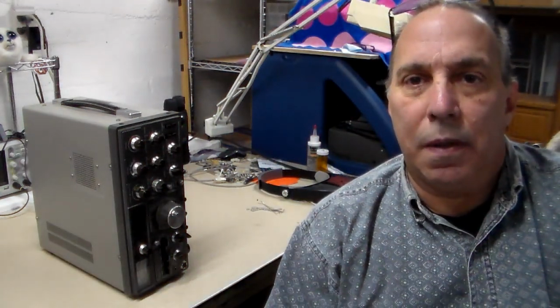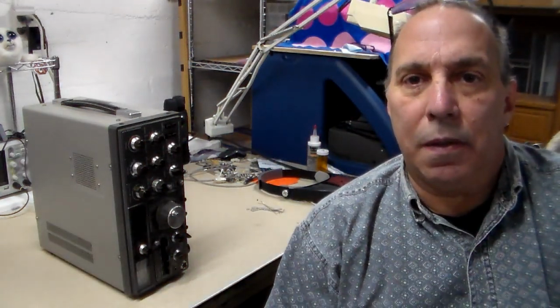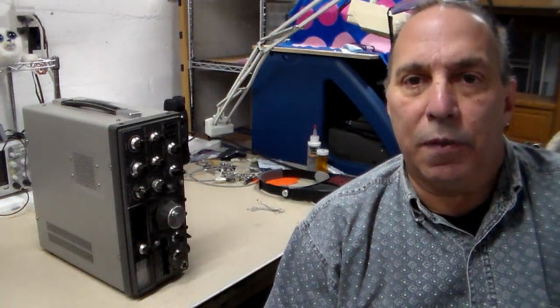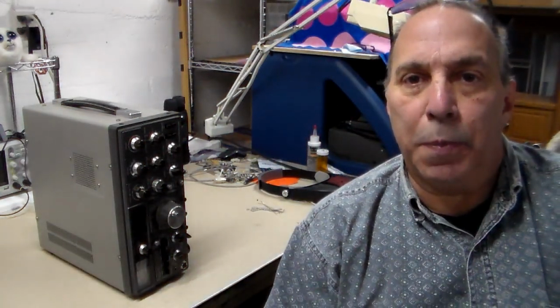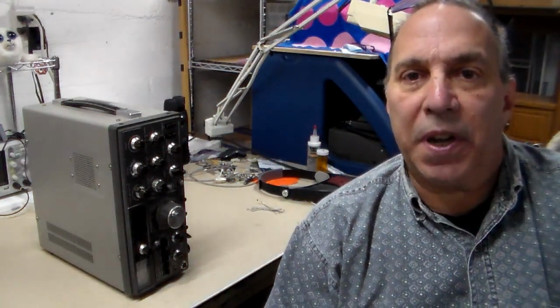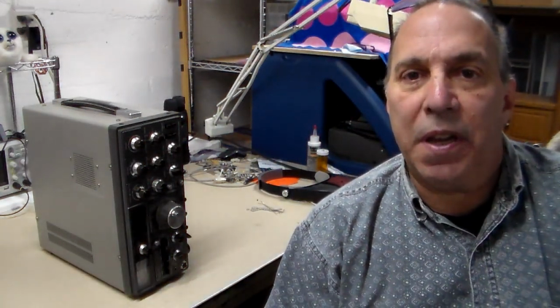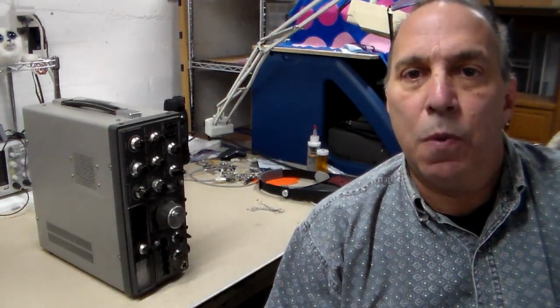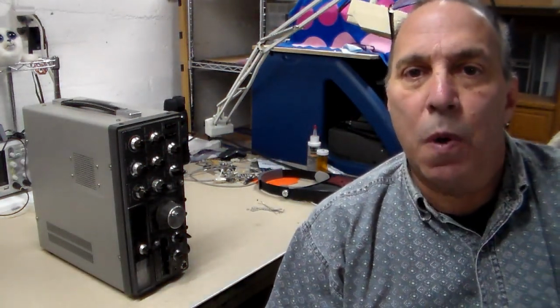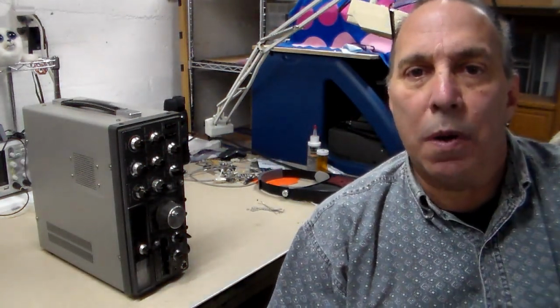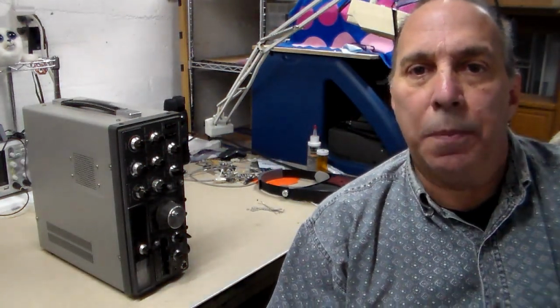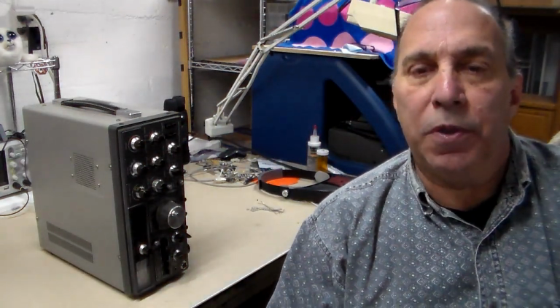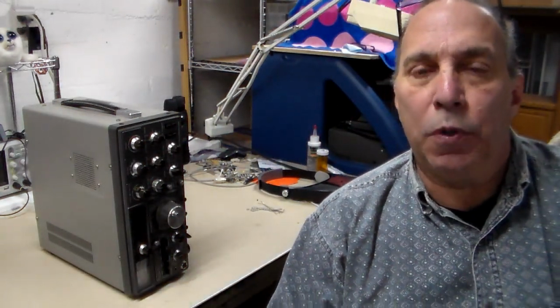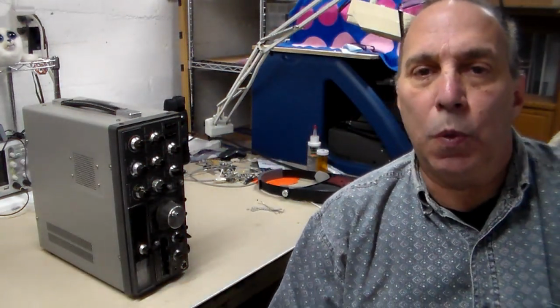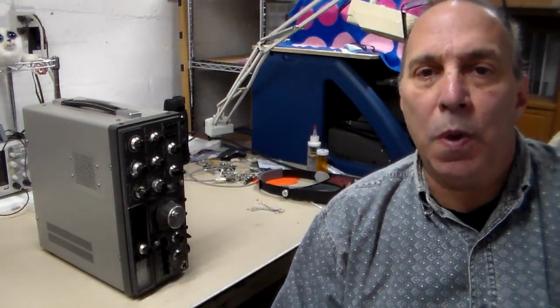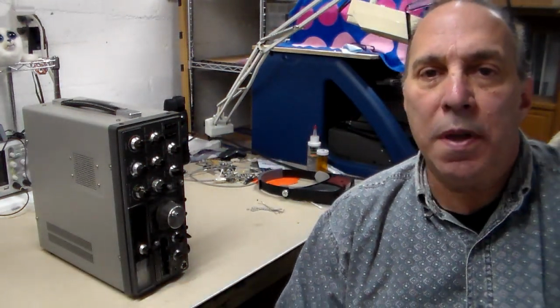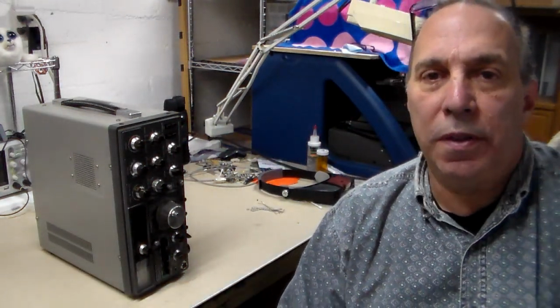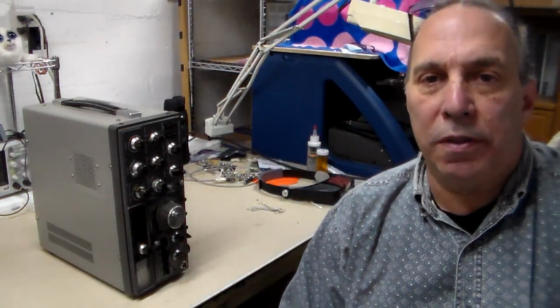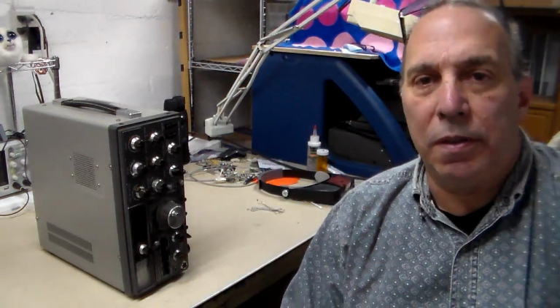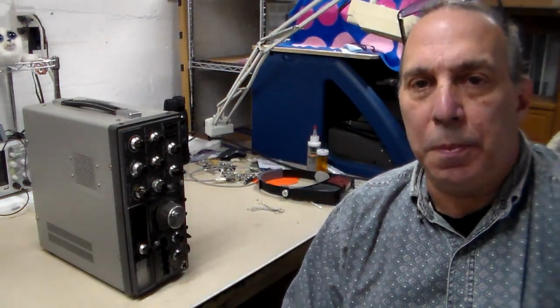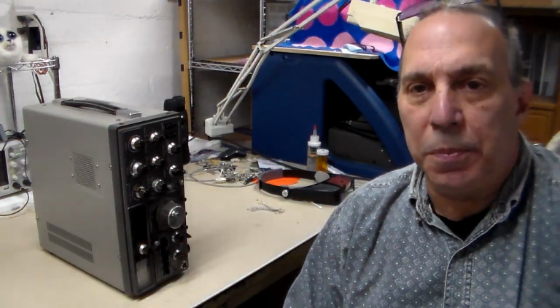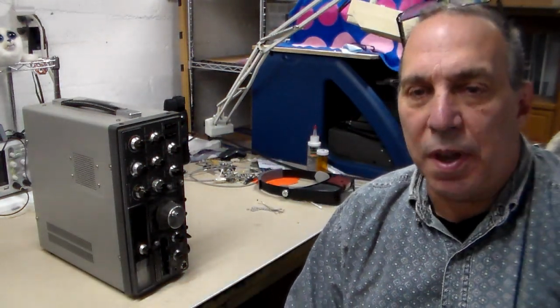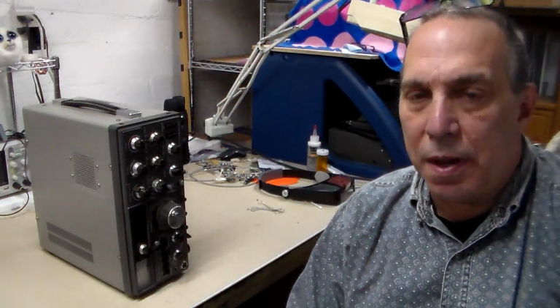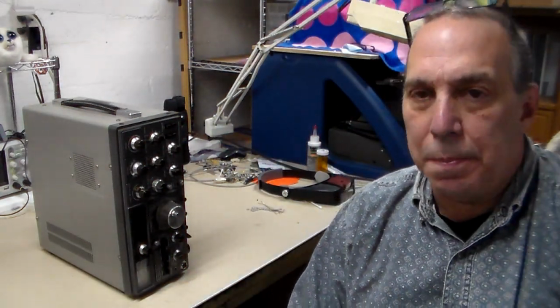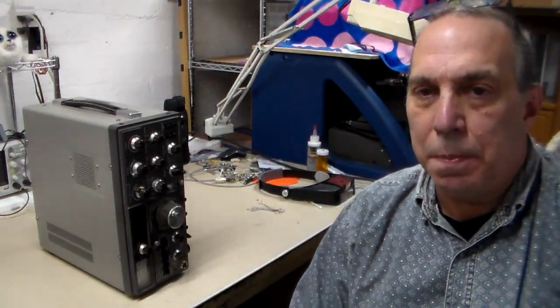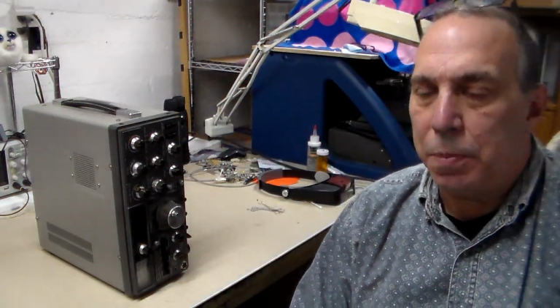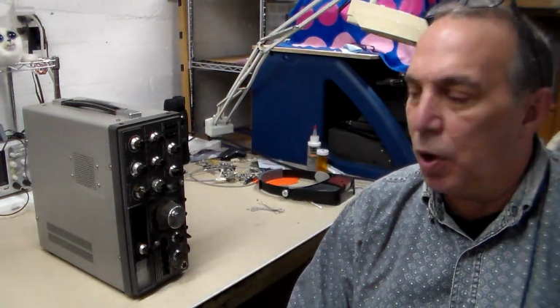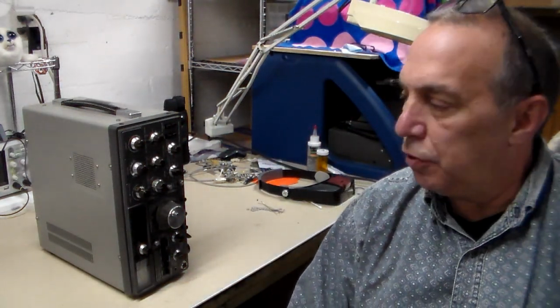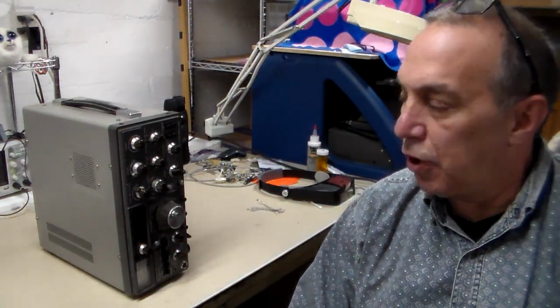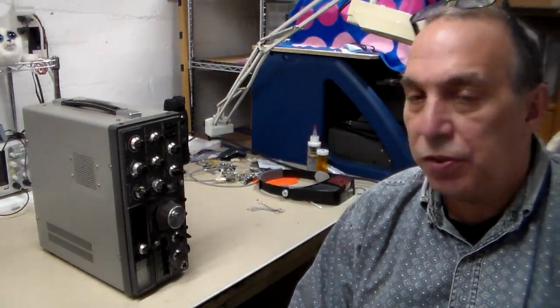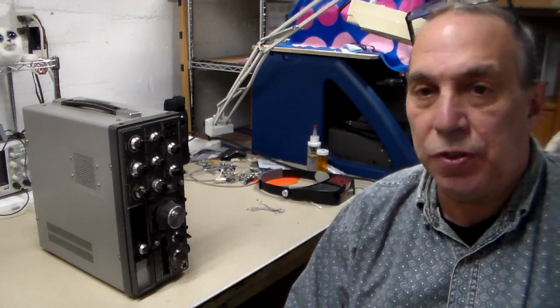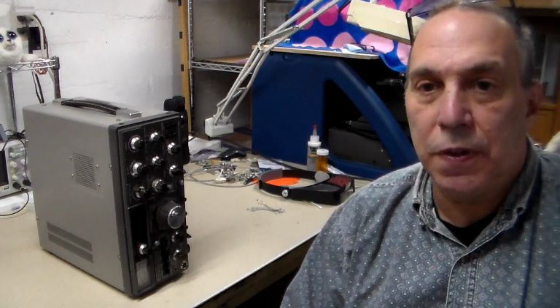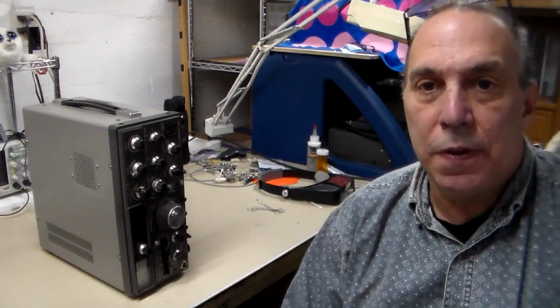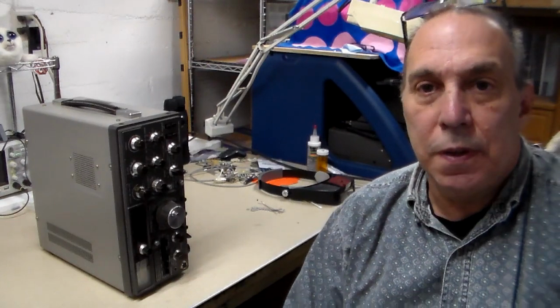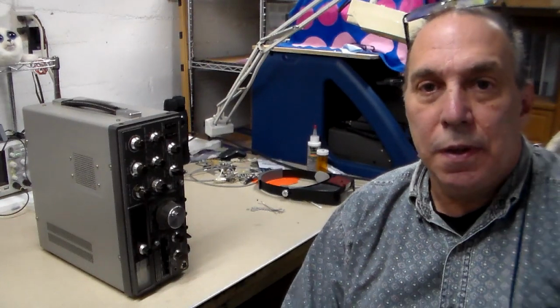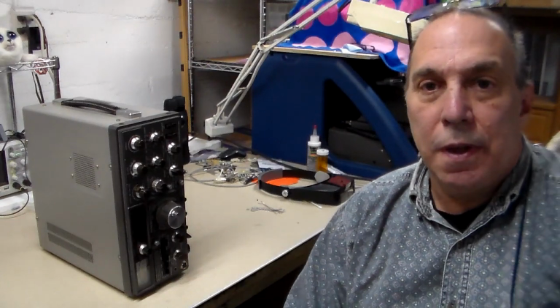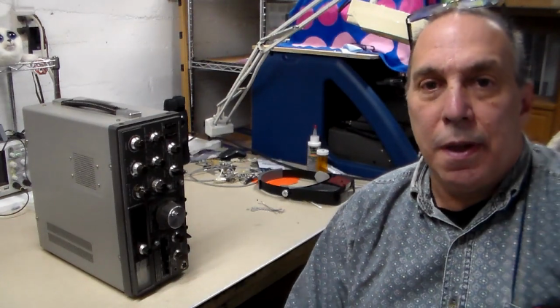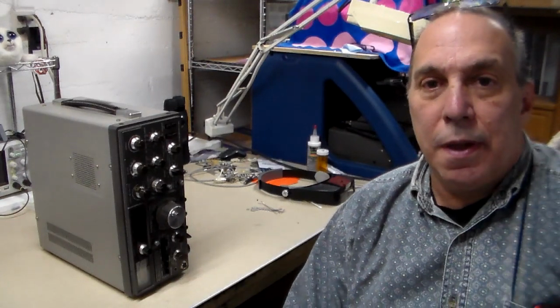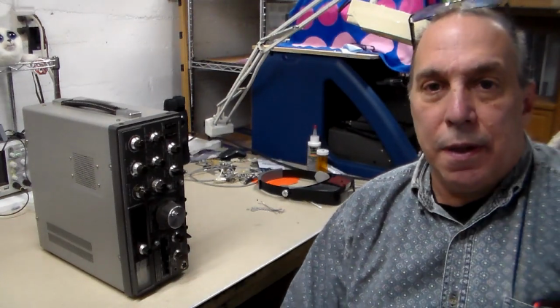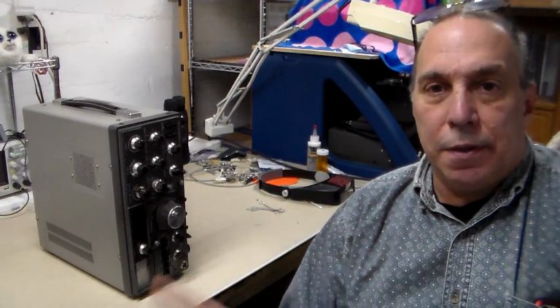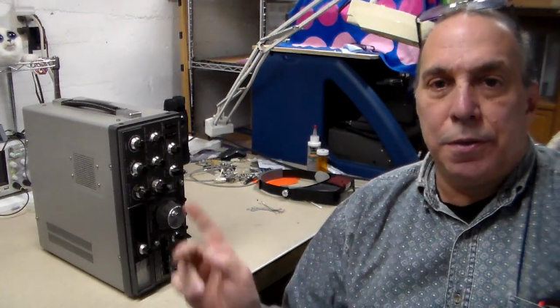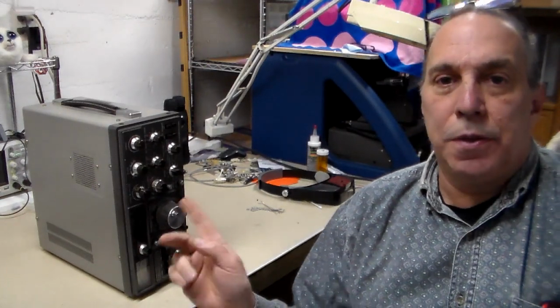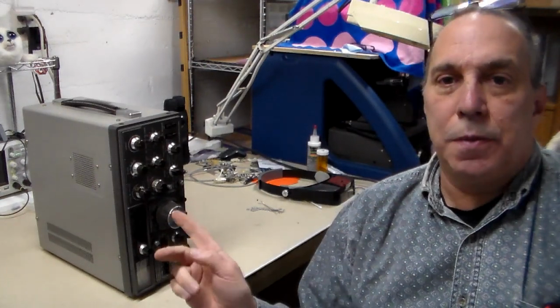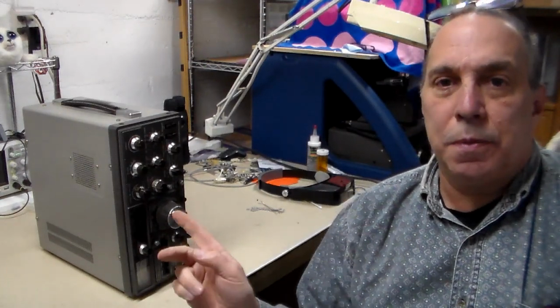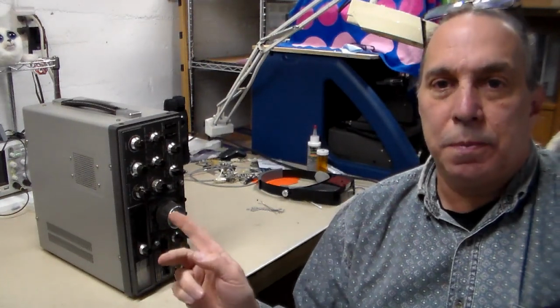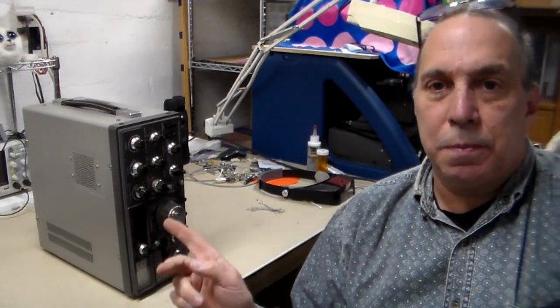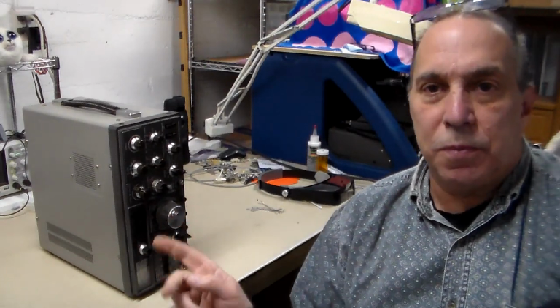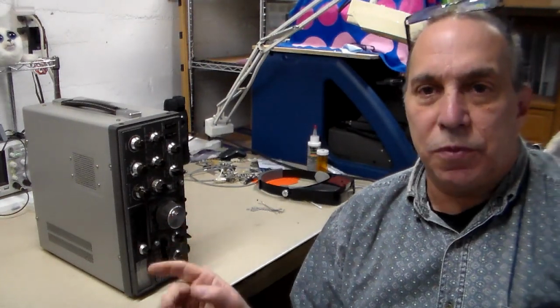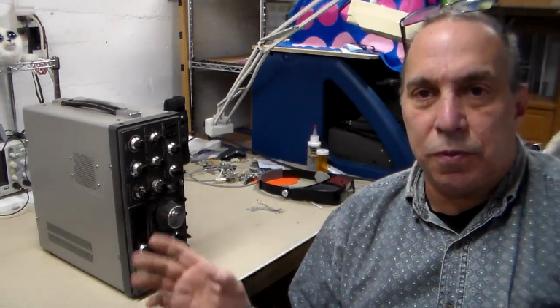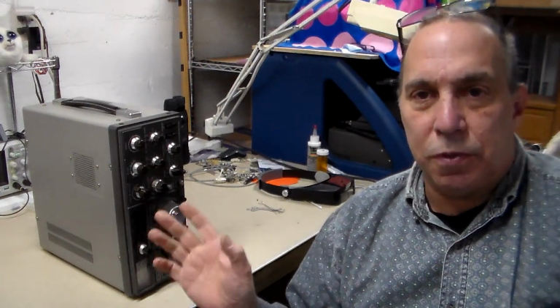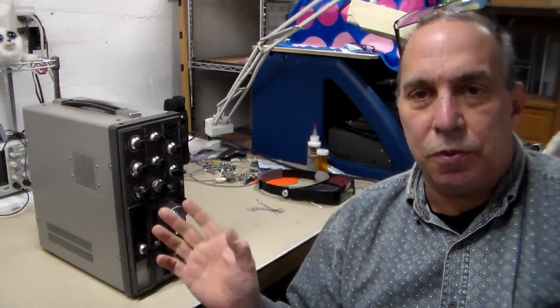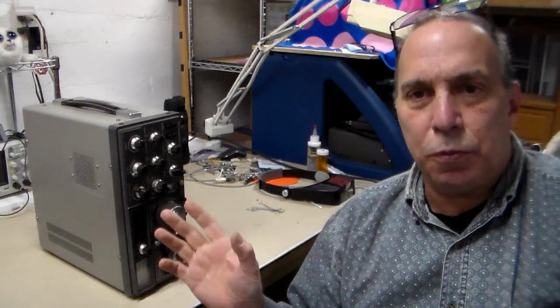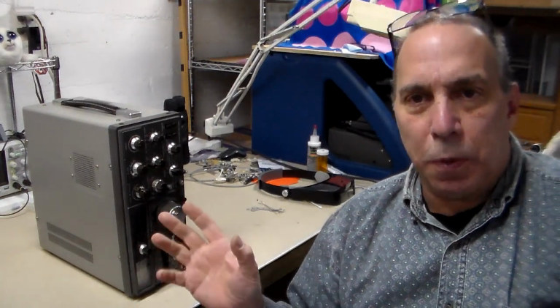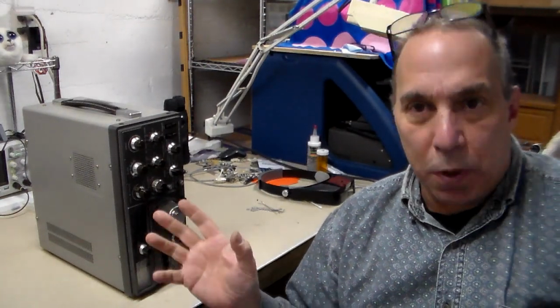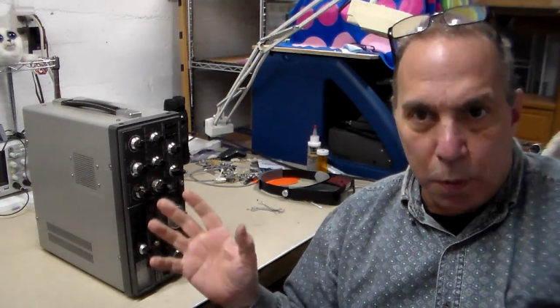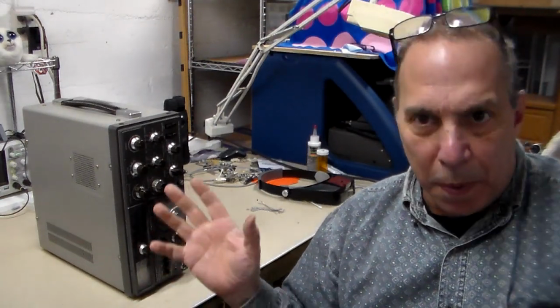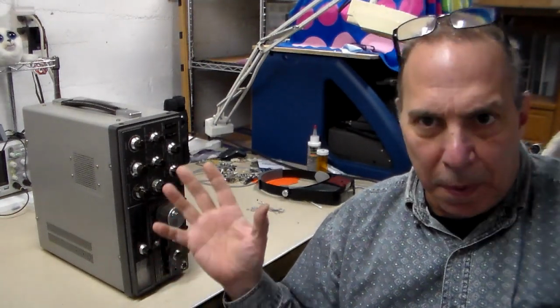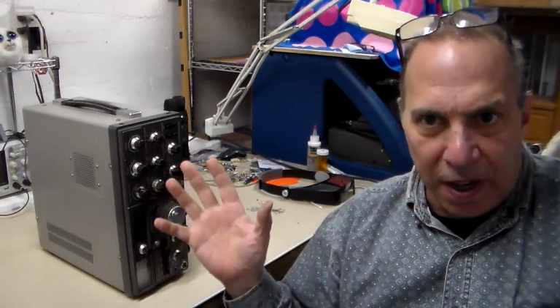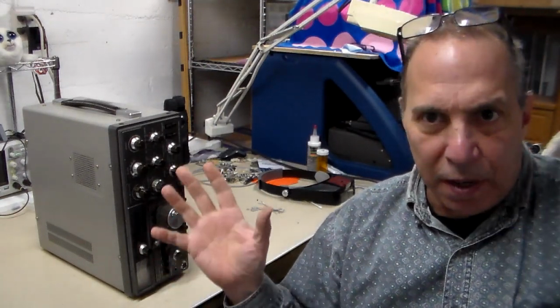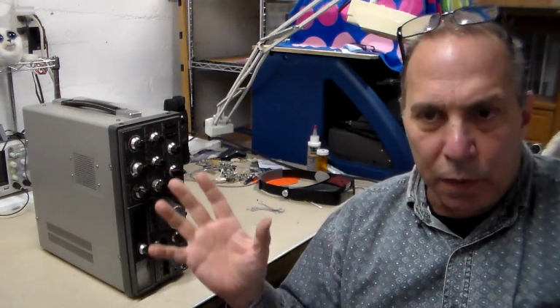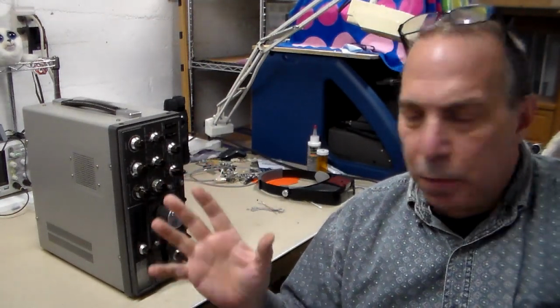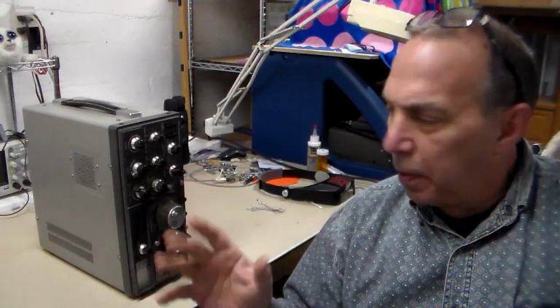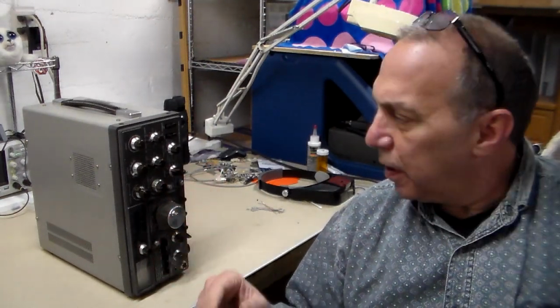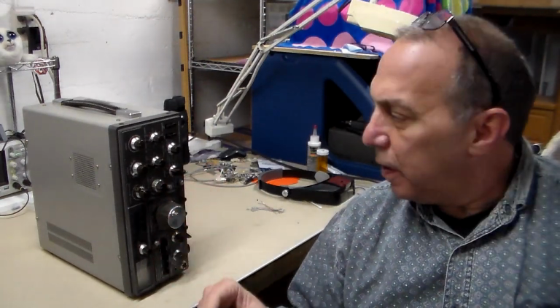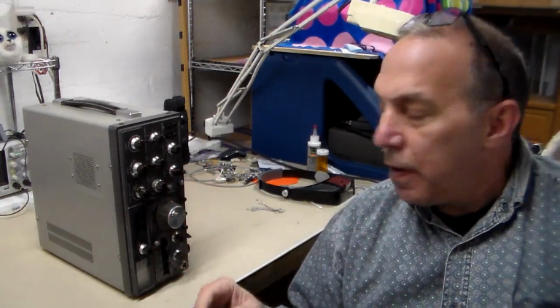Hello everybody. Welcome to Tim Time Projects. Does this radio make my head look big?